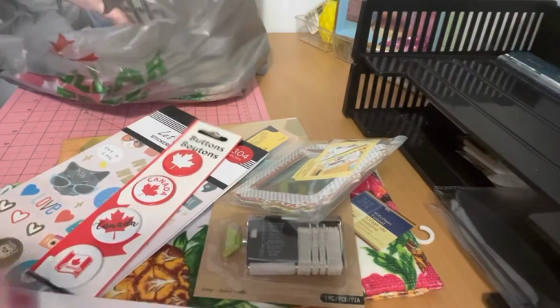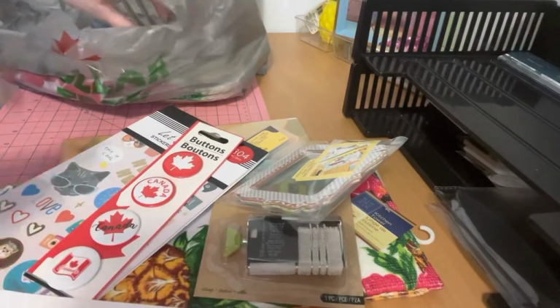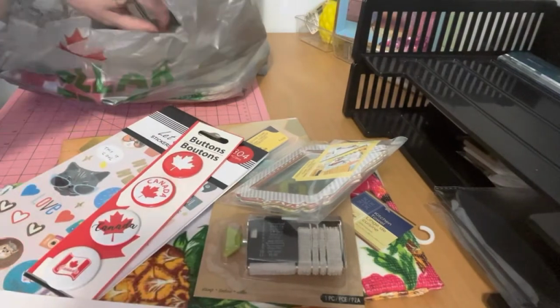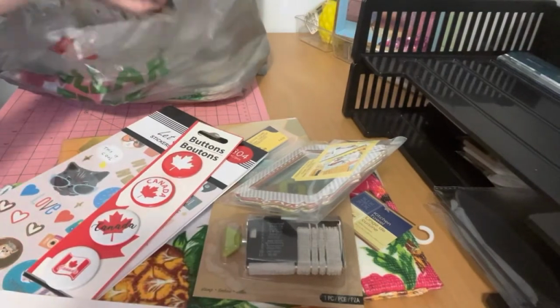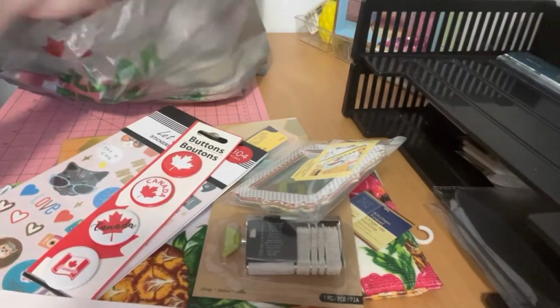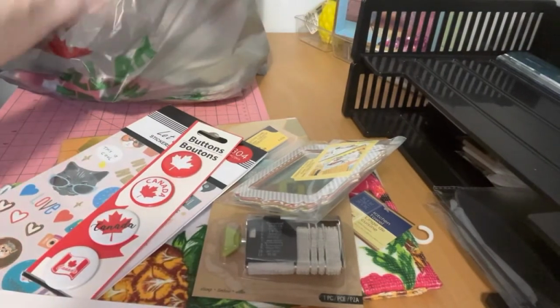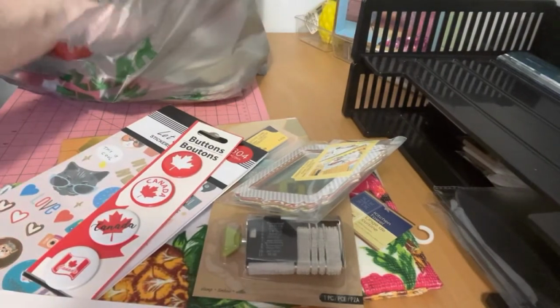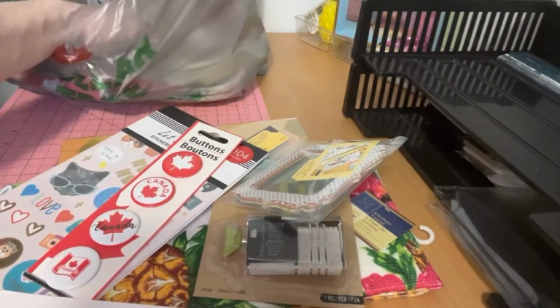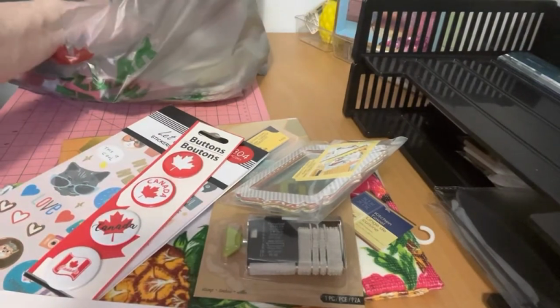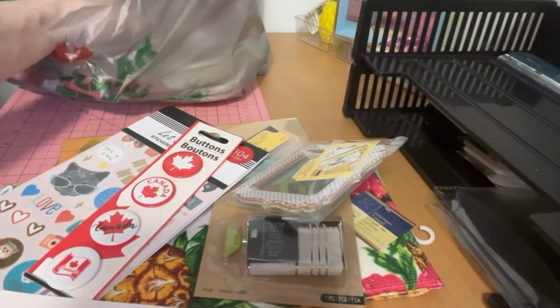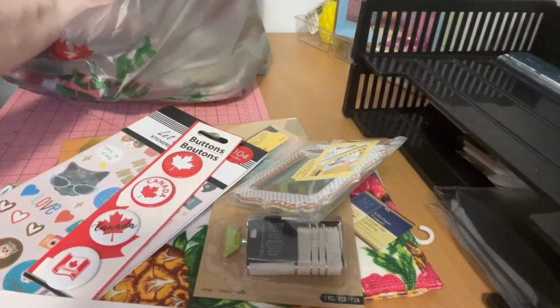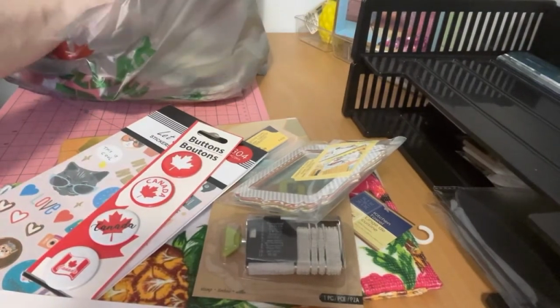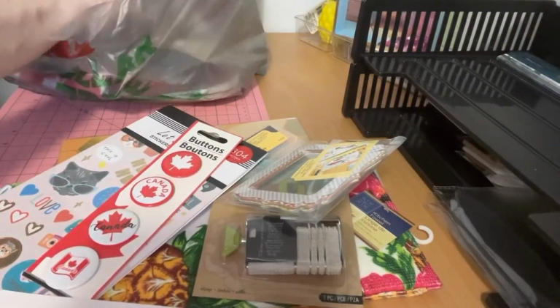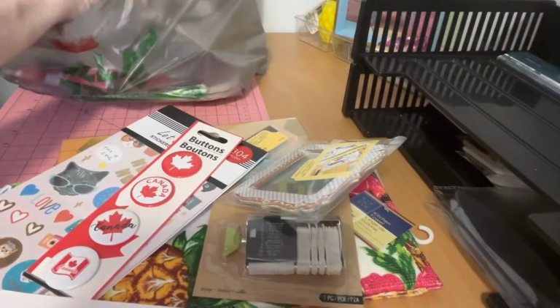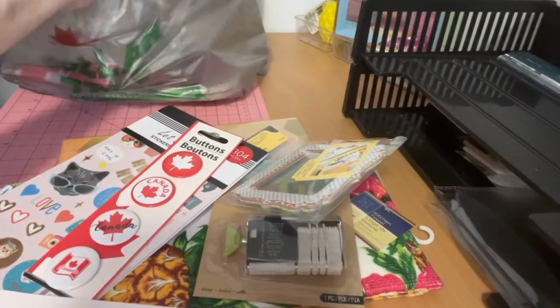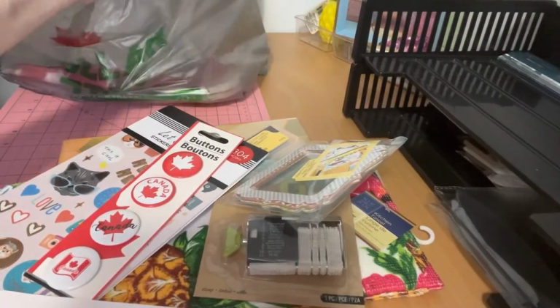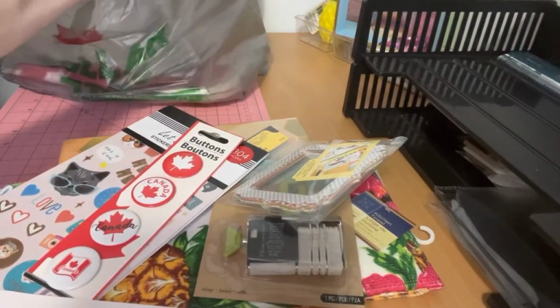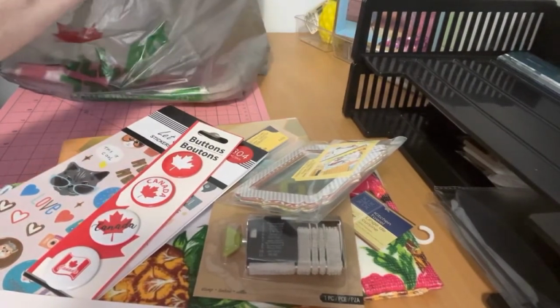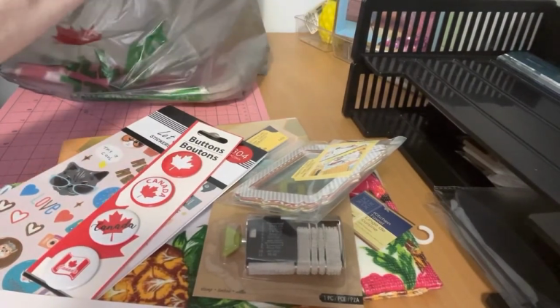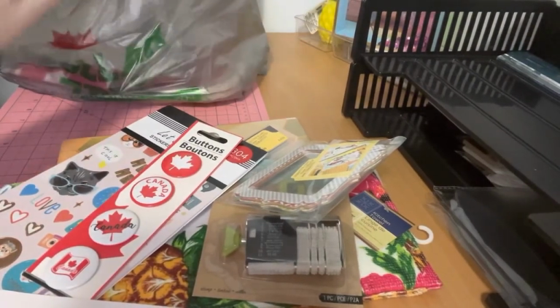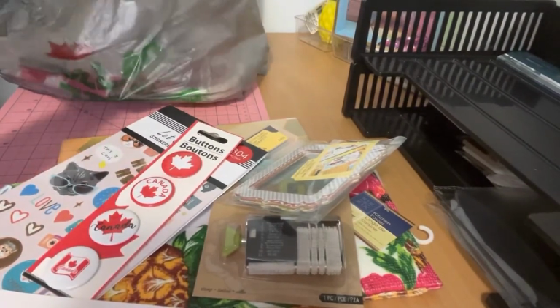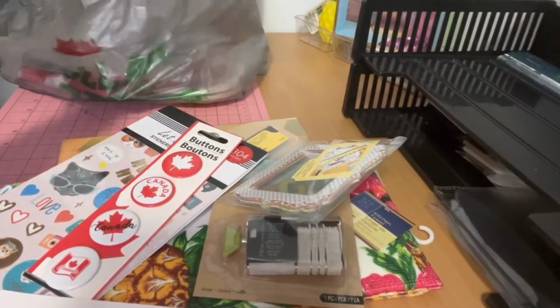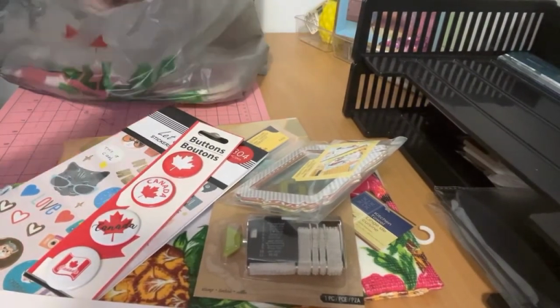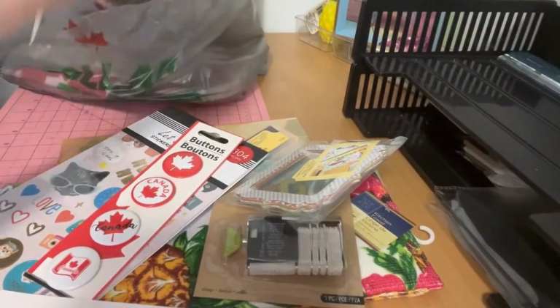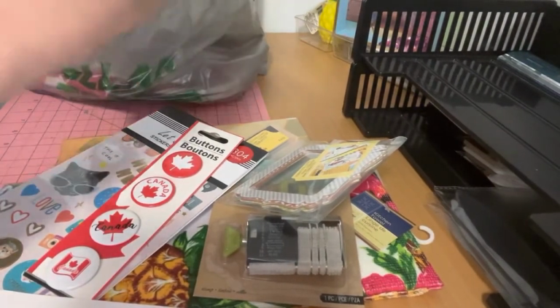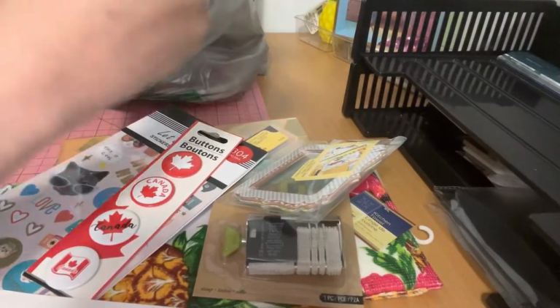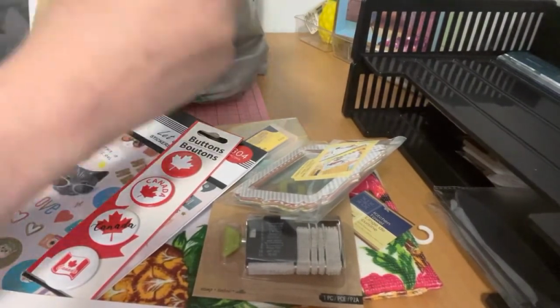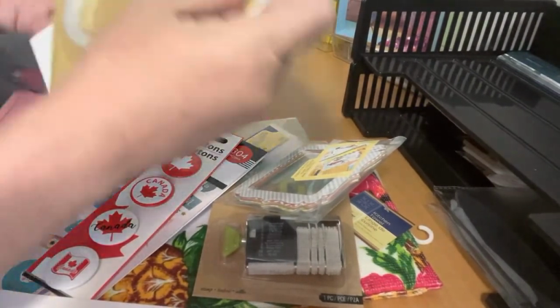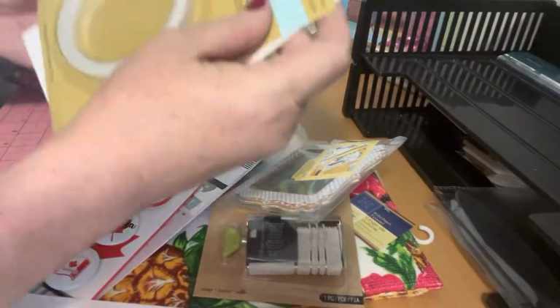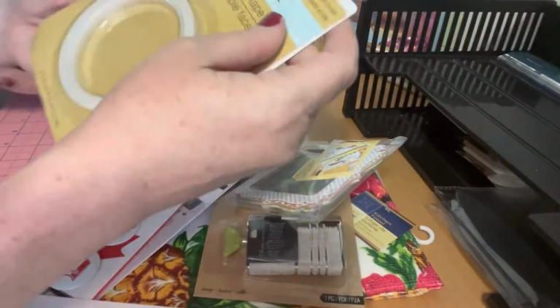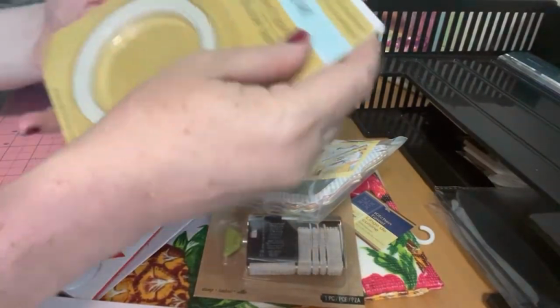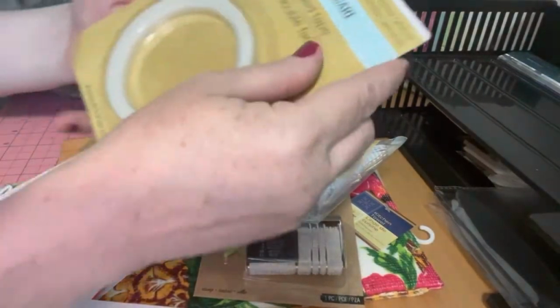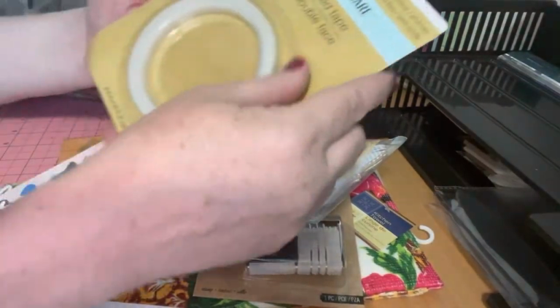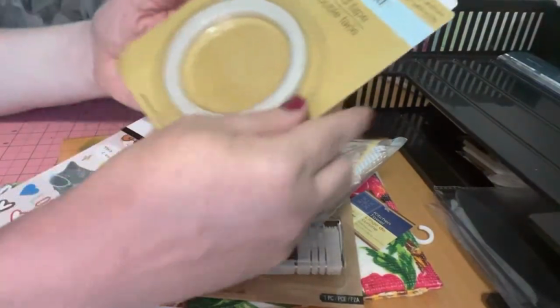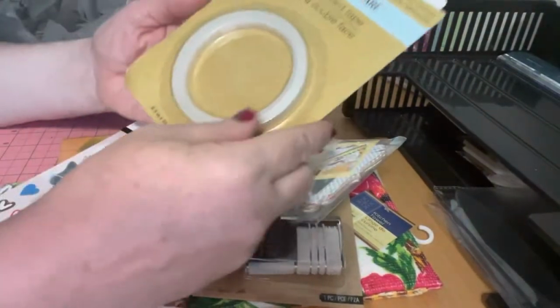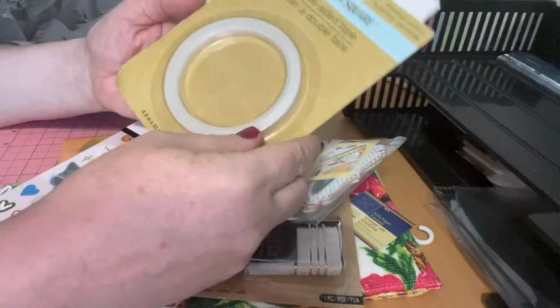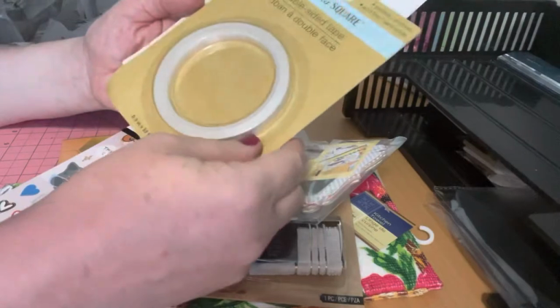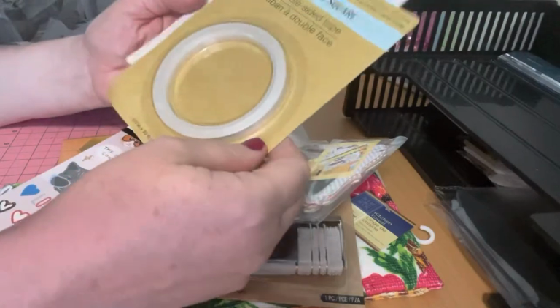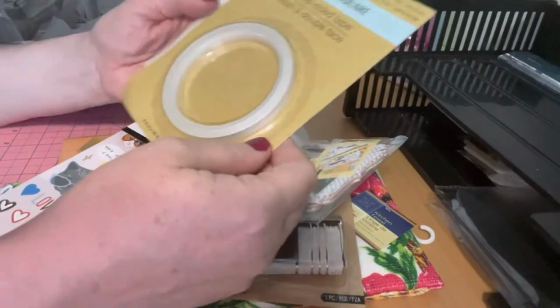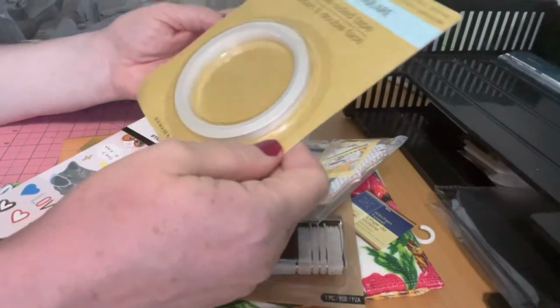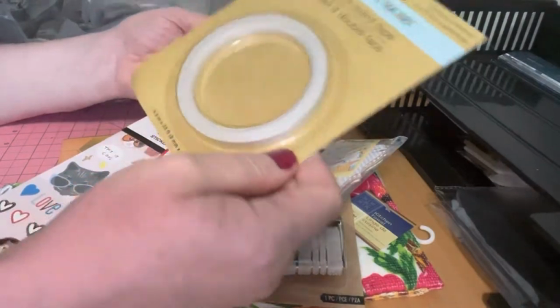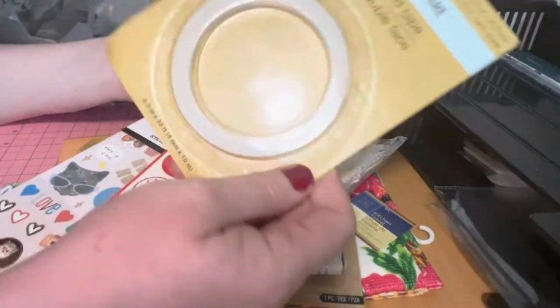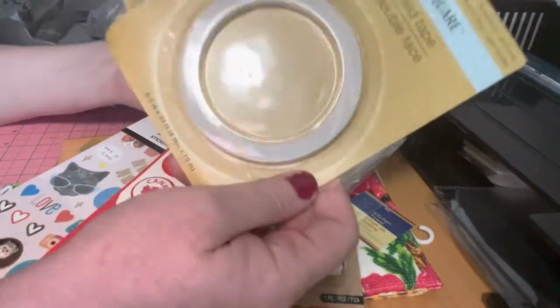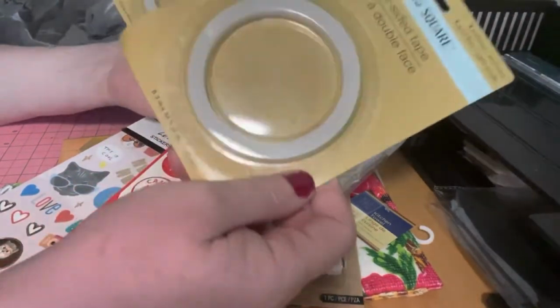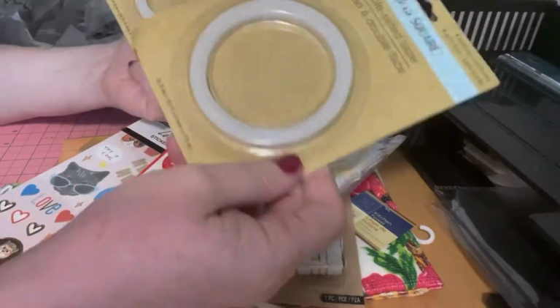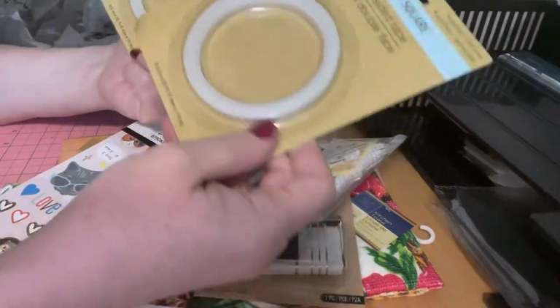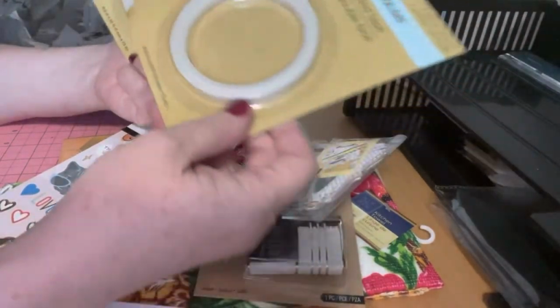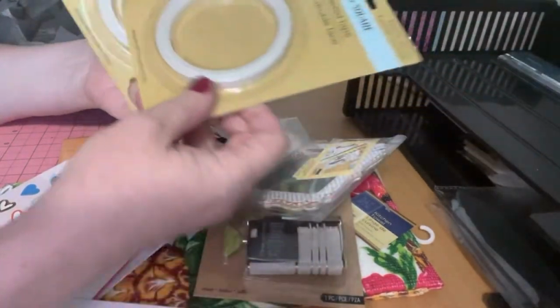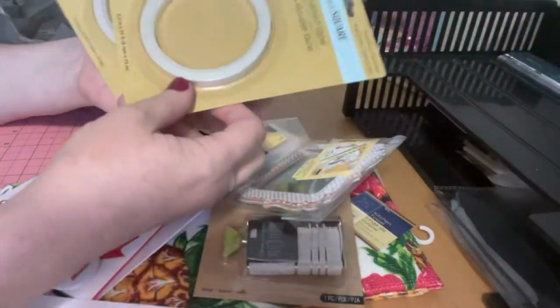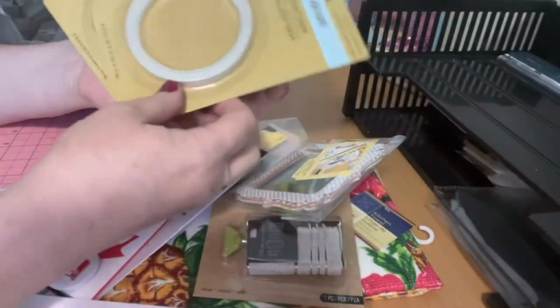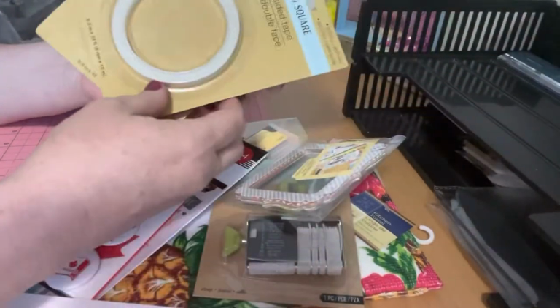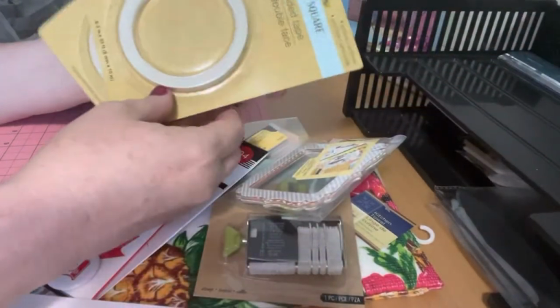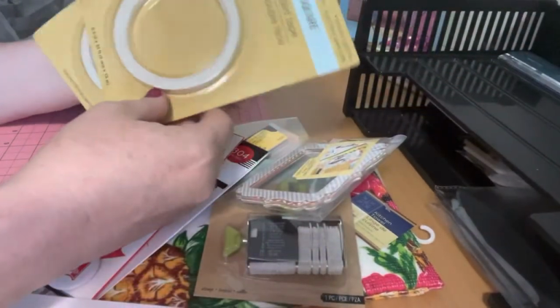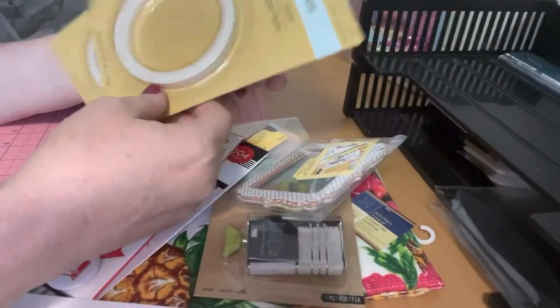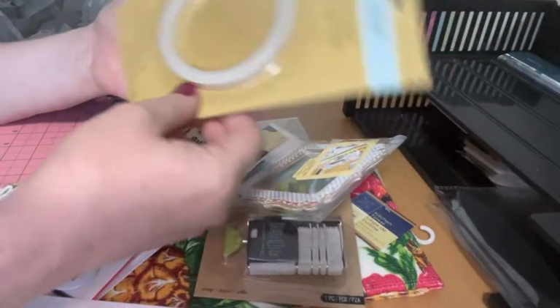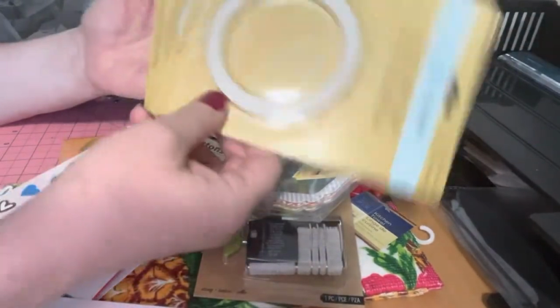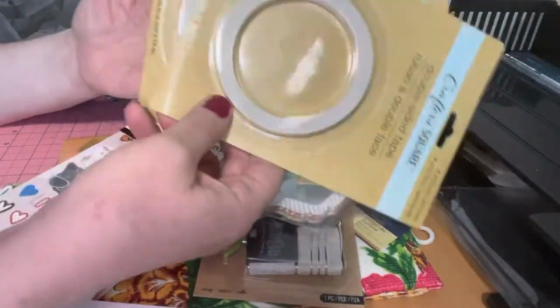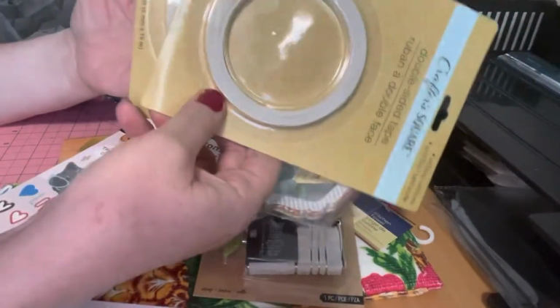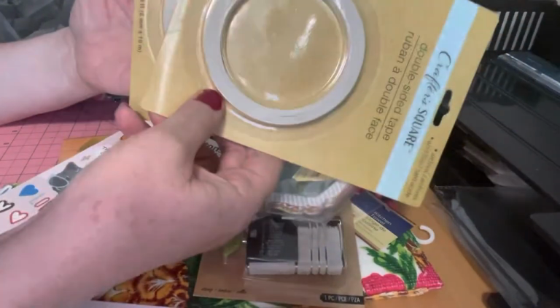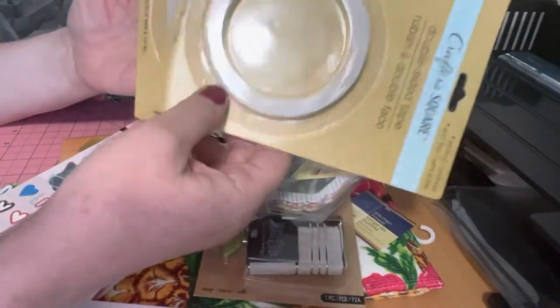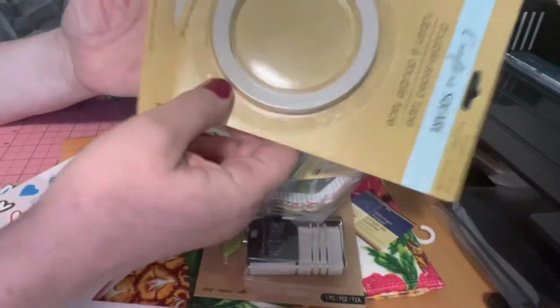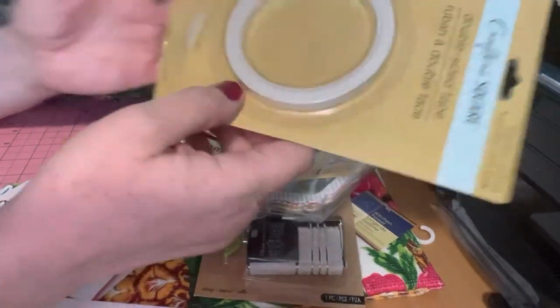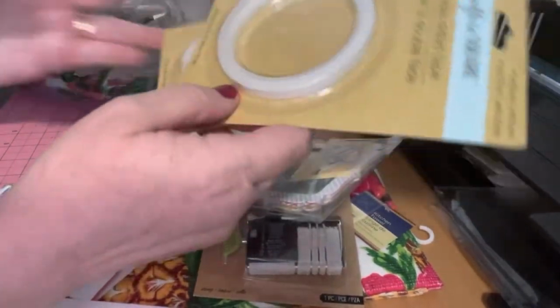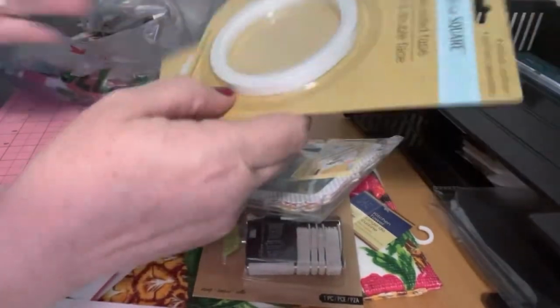I picked up some tape because you always need tape, right? So $1.50 for these.